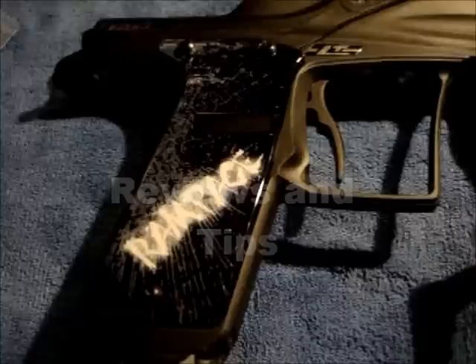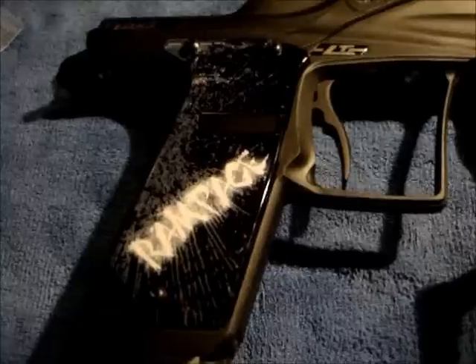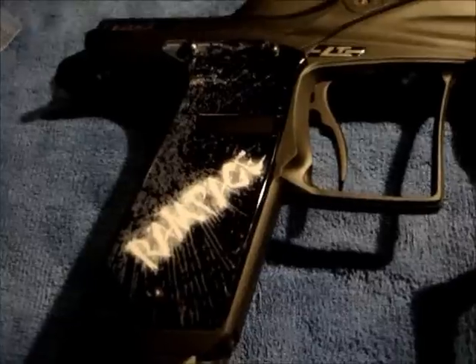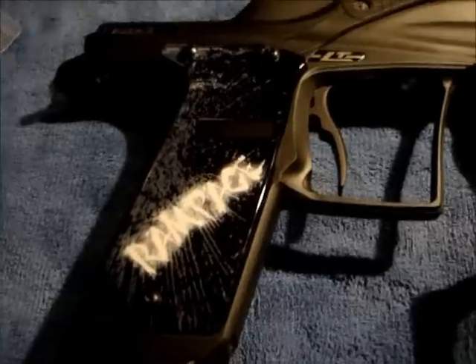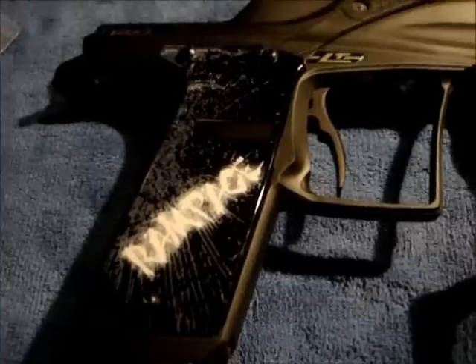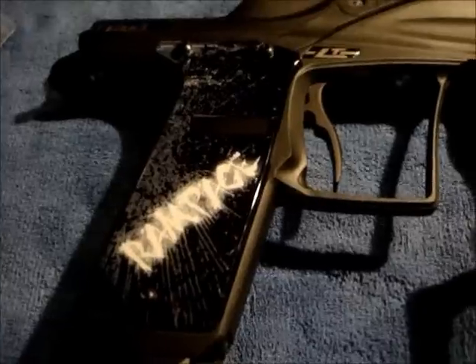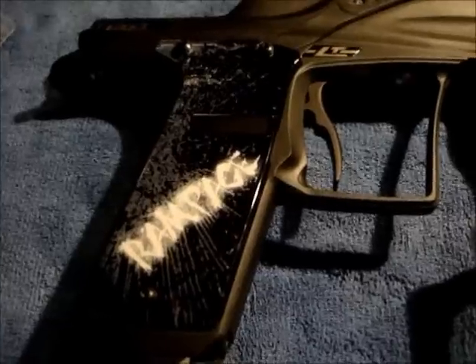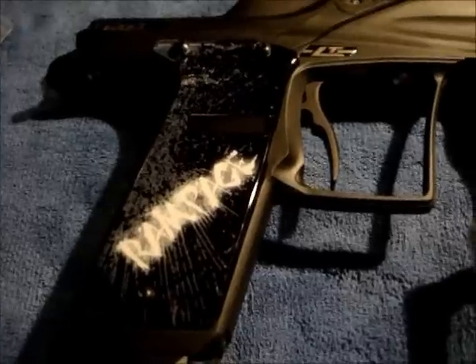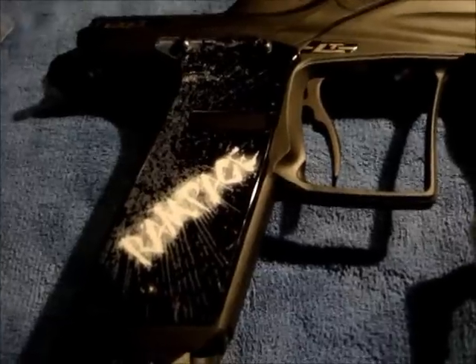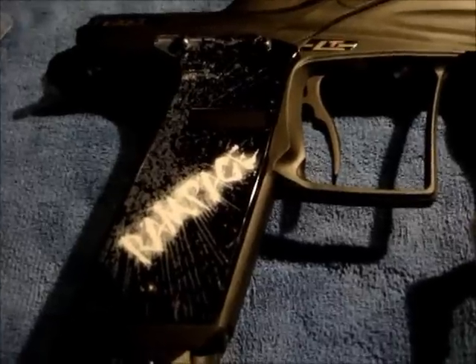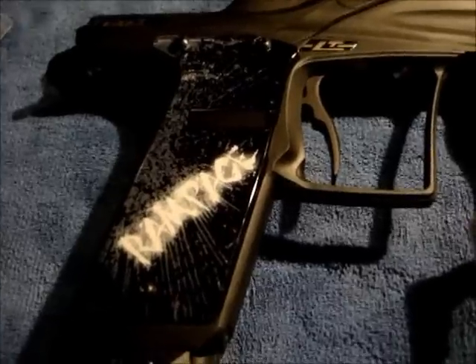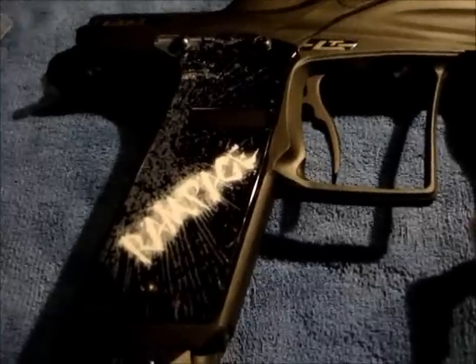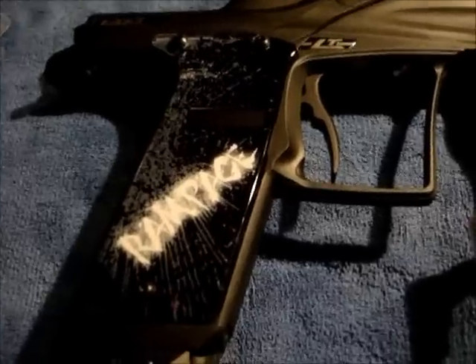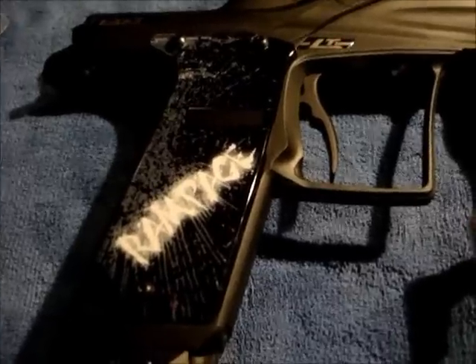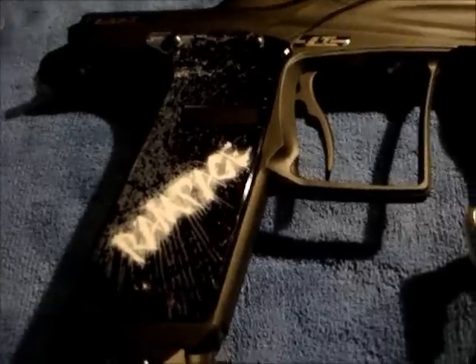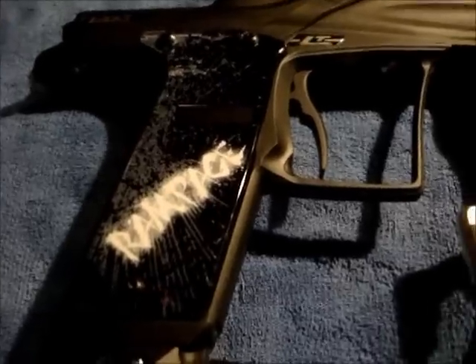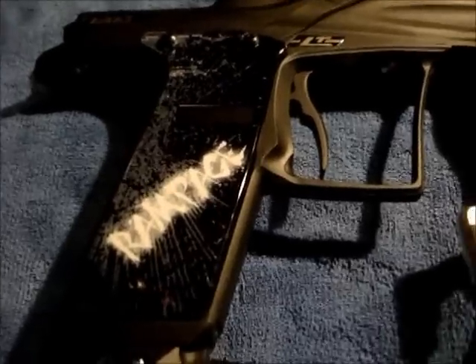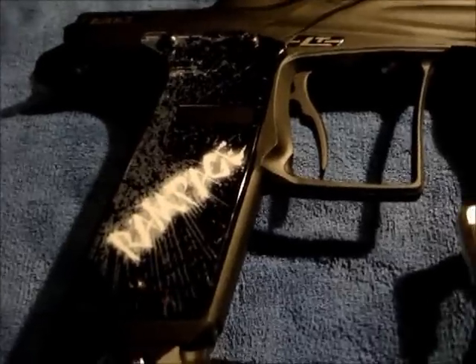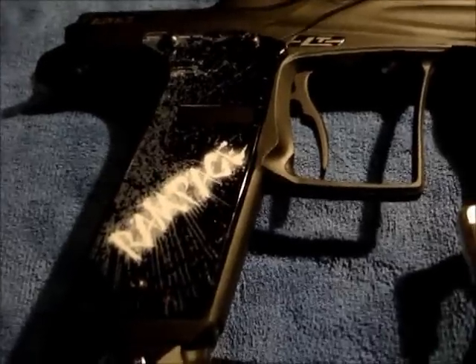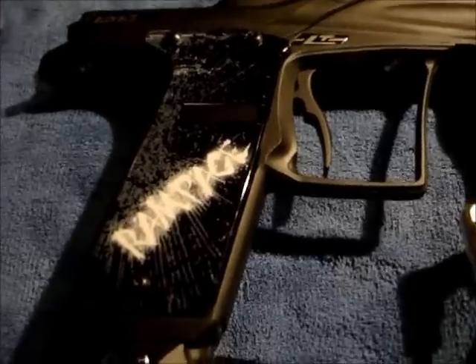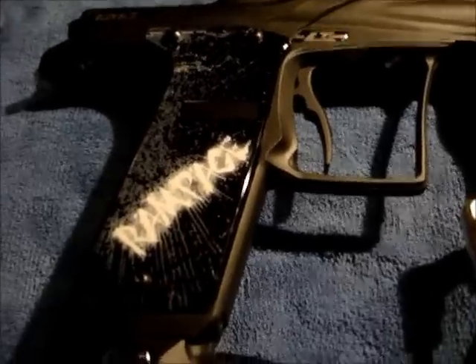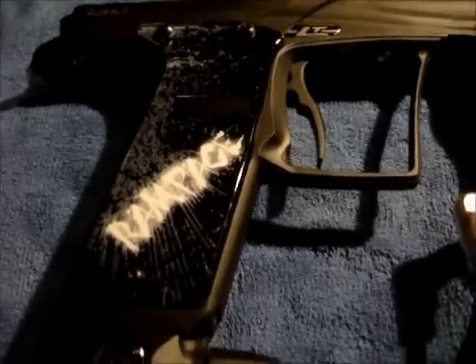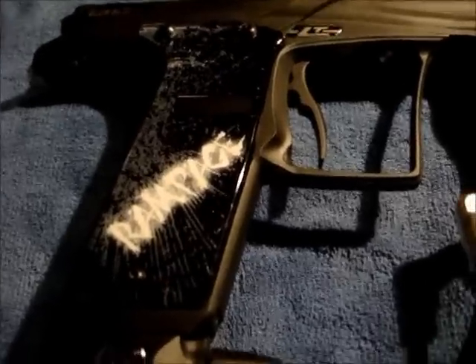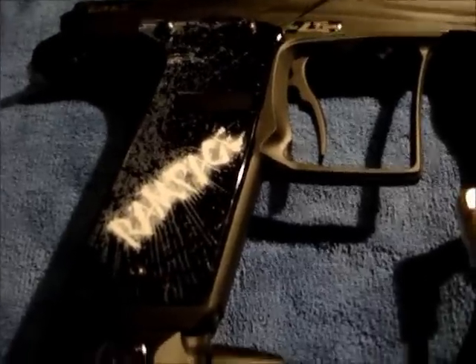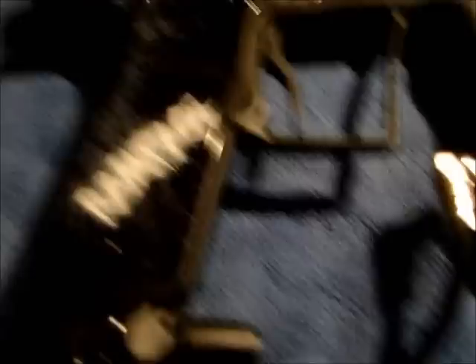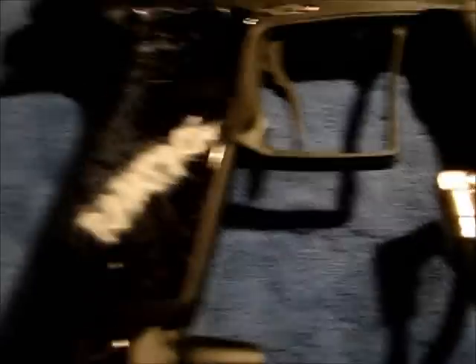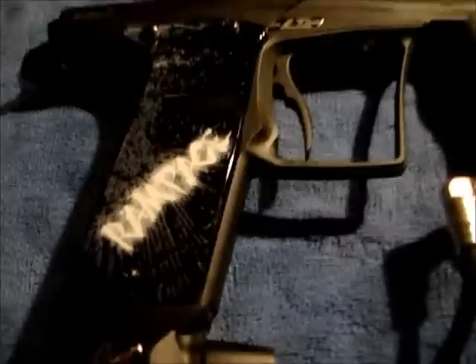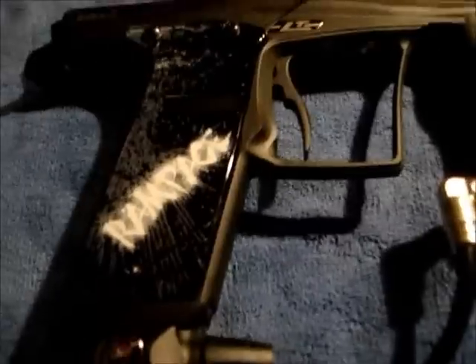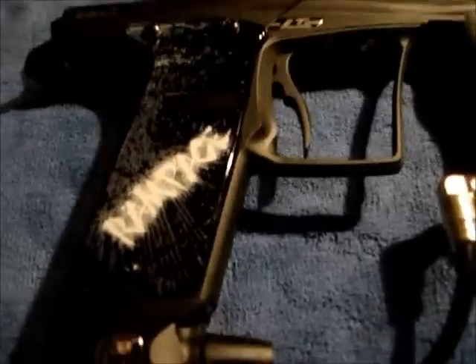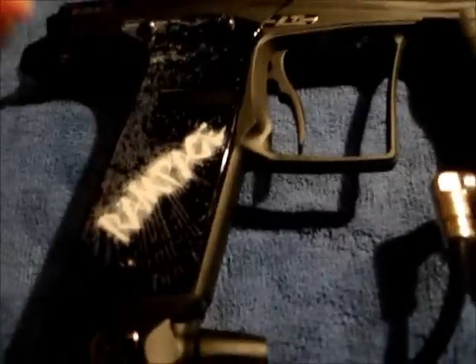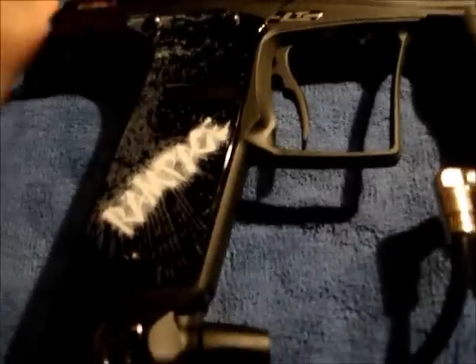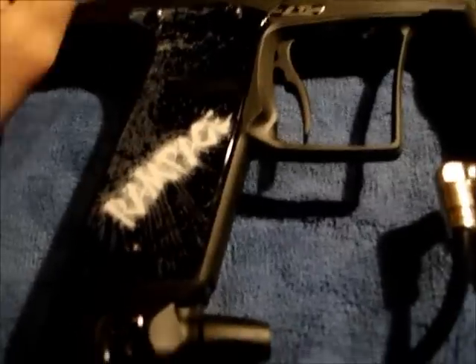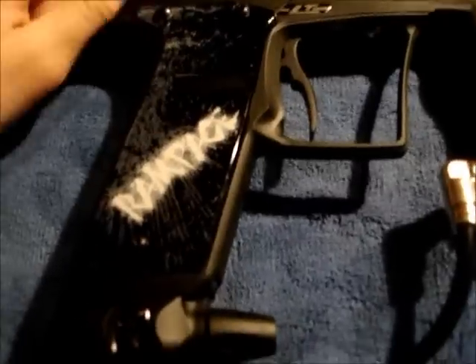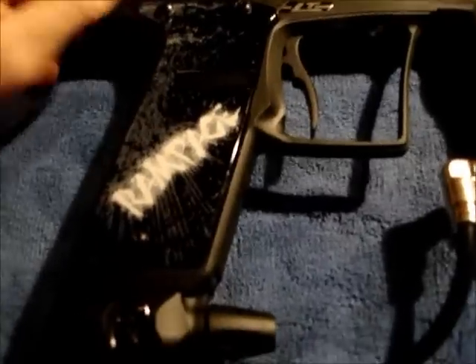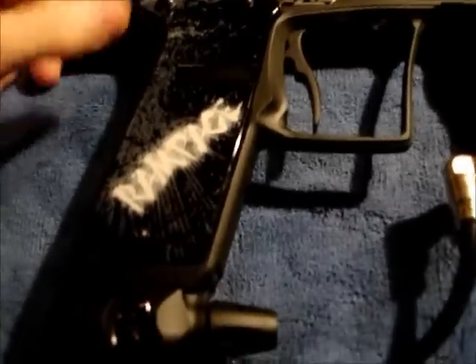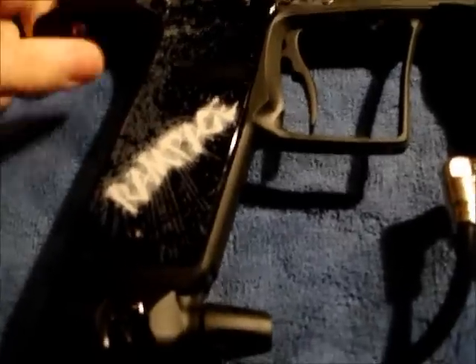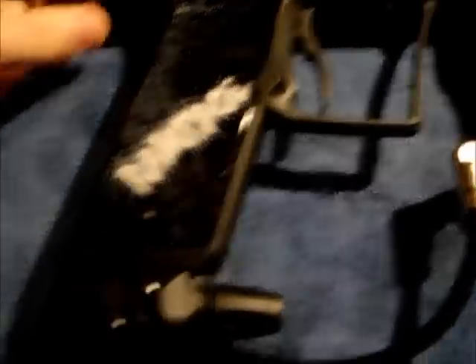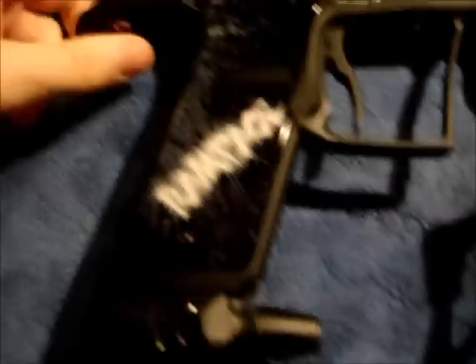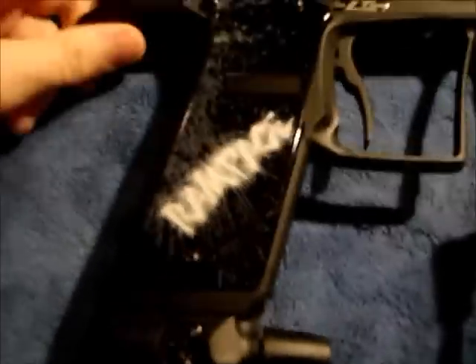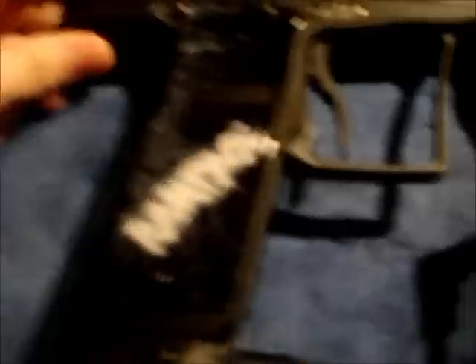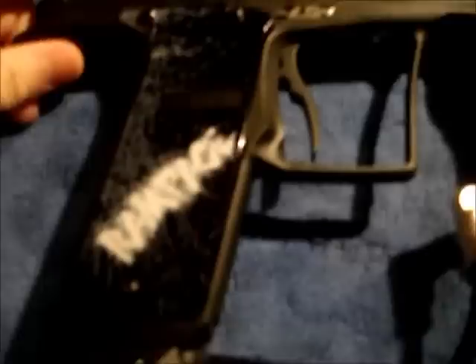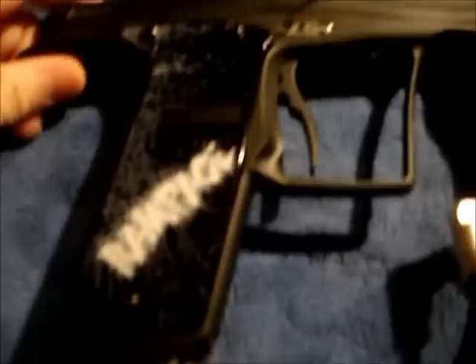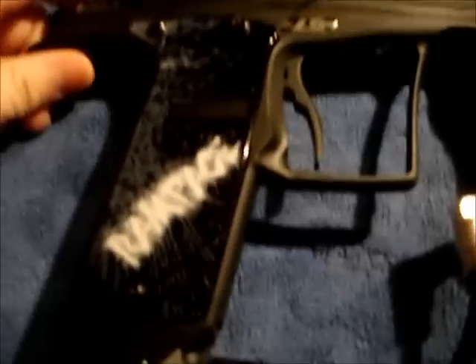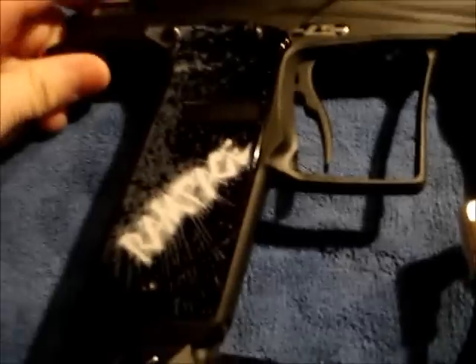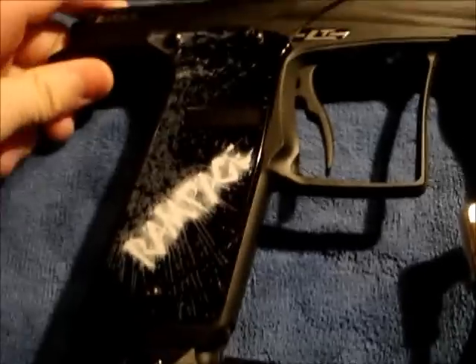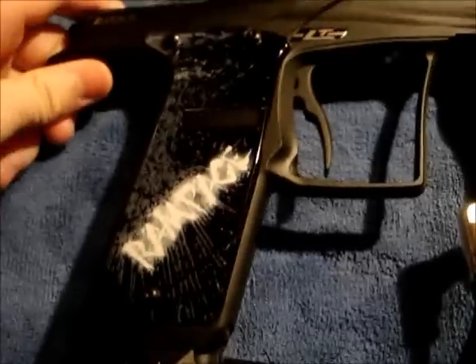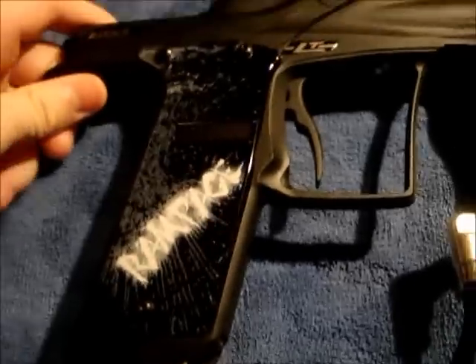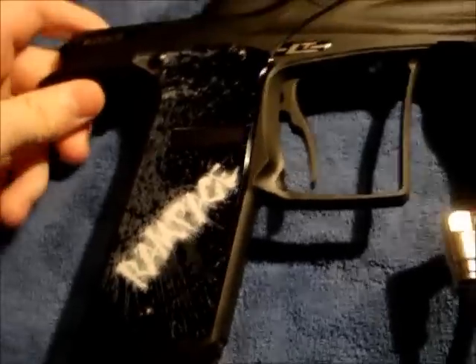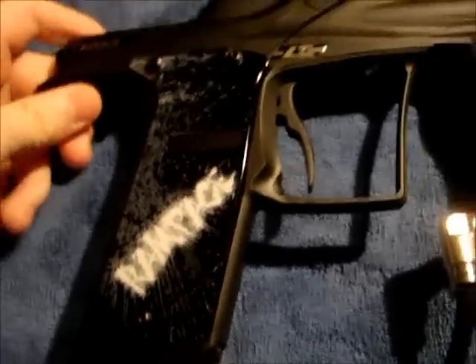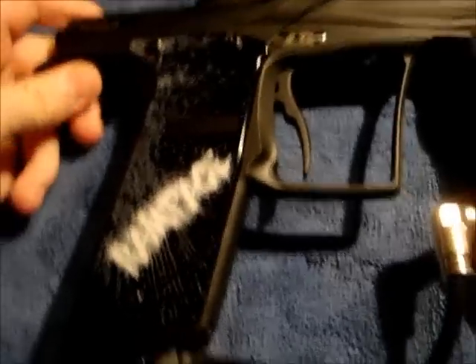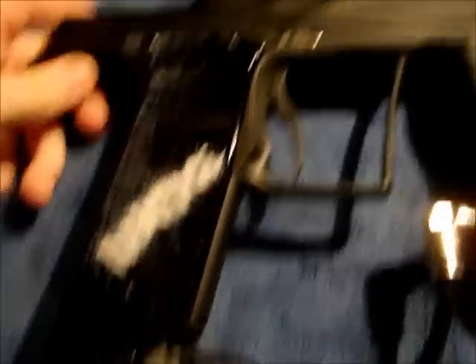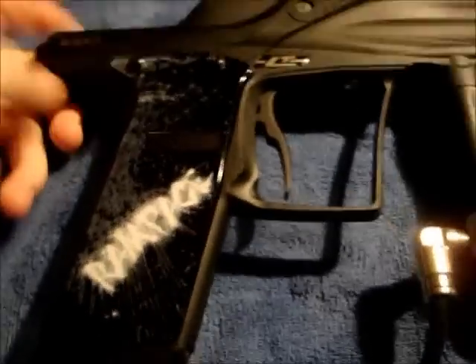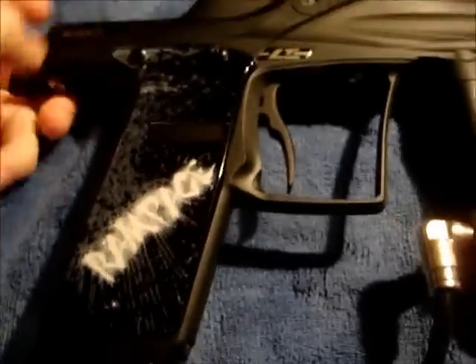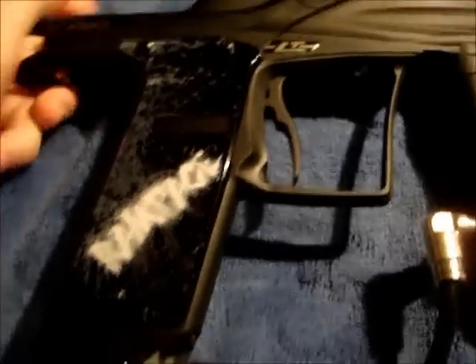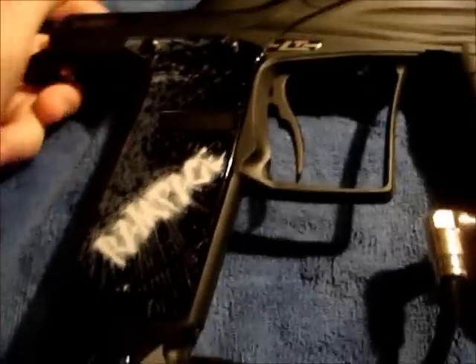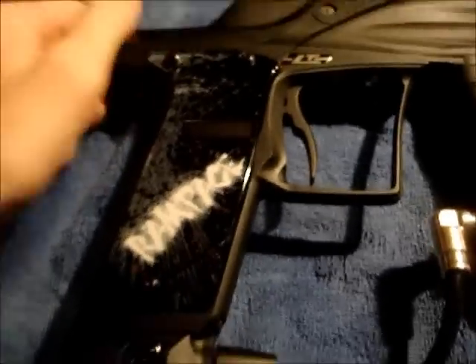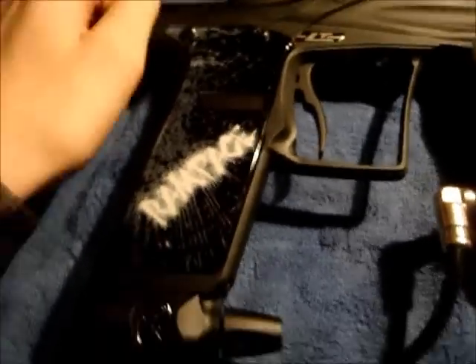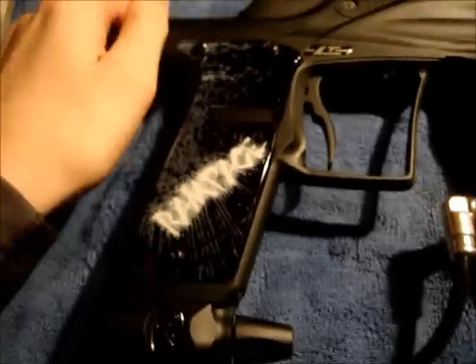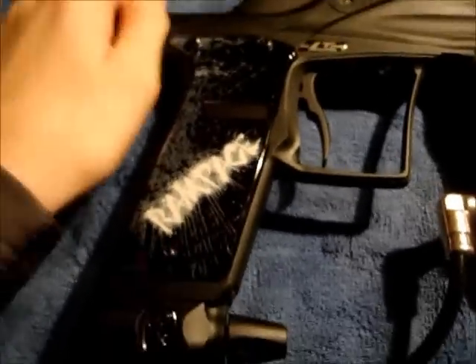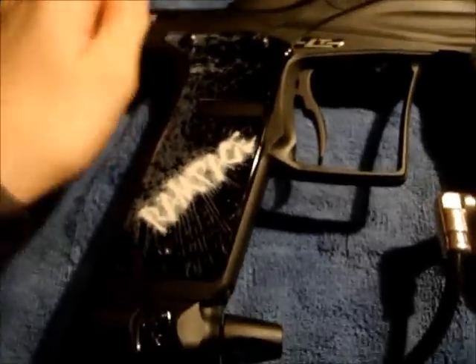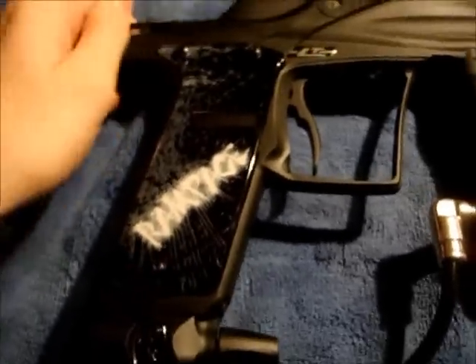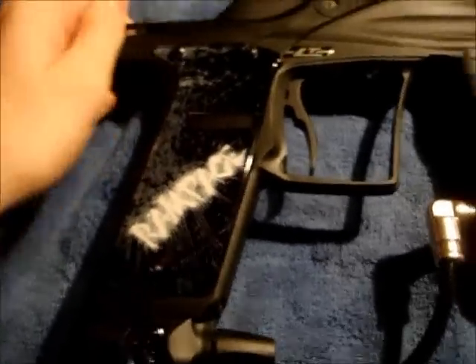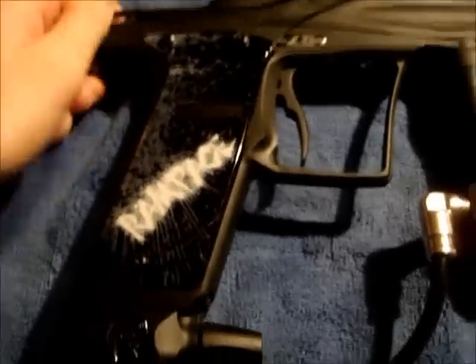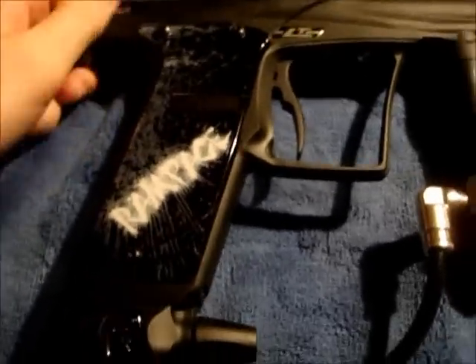Hey guys, it's Alex from PayPal 101Info, and today I'm going to do the overview on the Ape Rampage board.